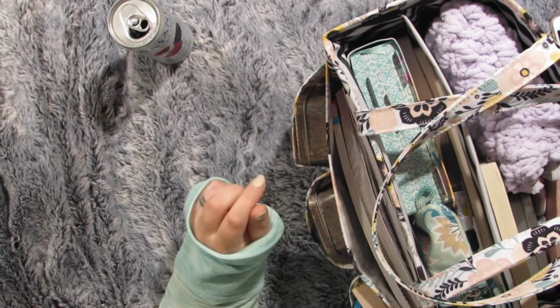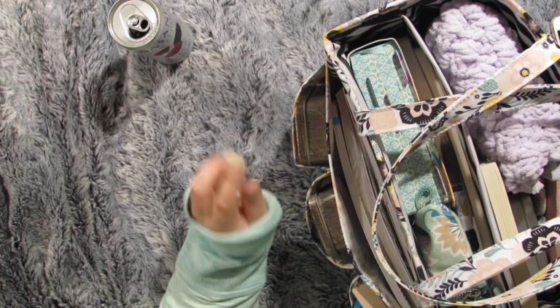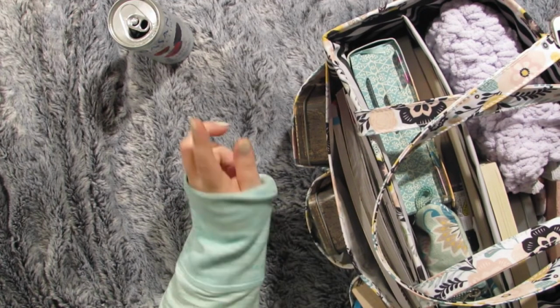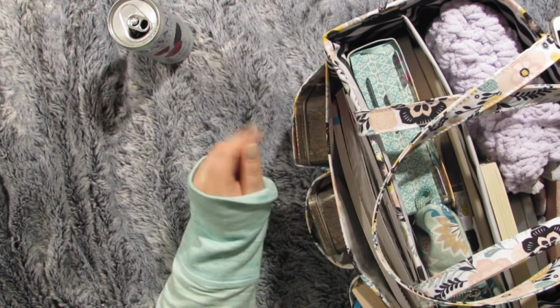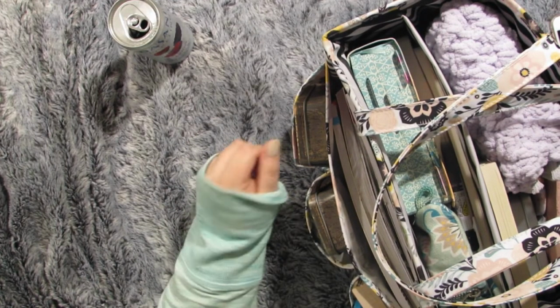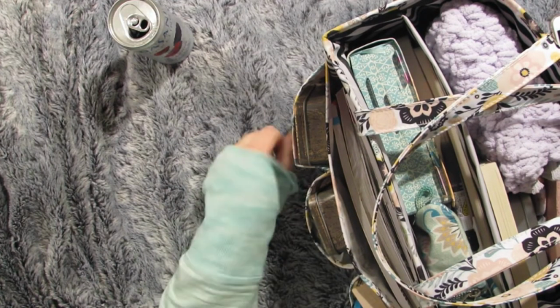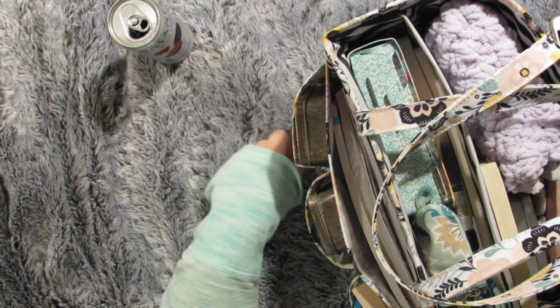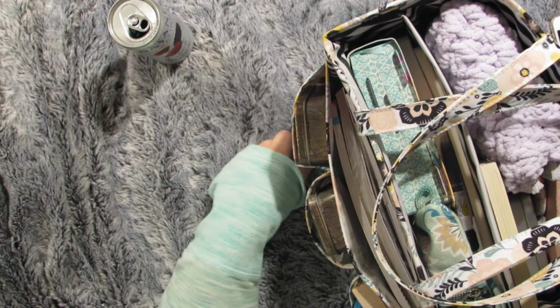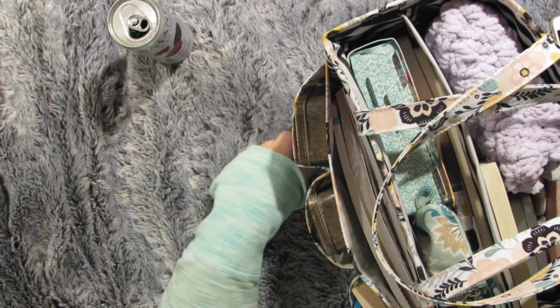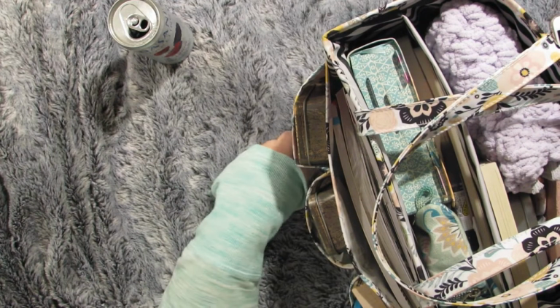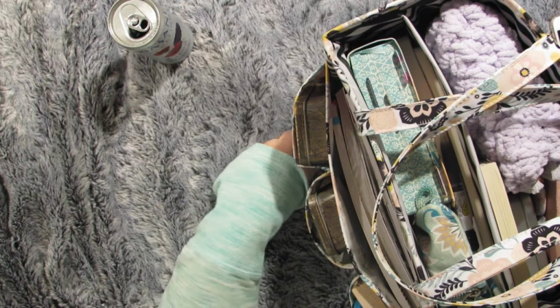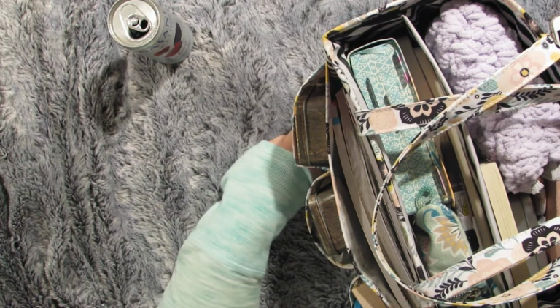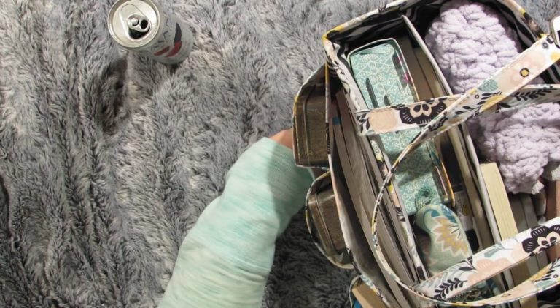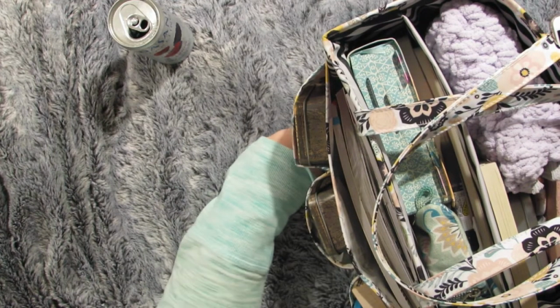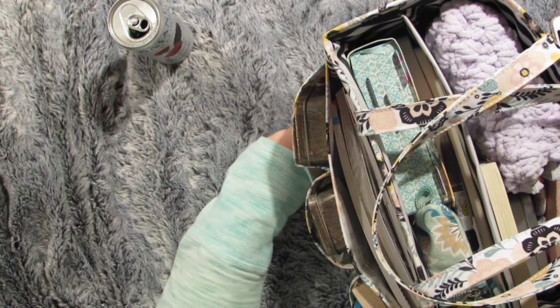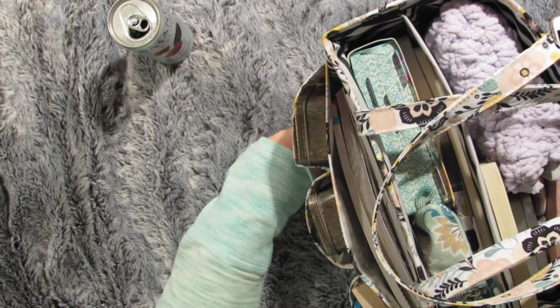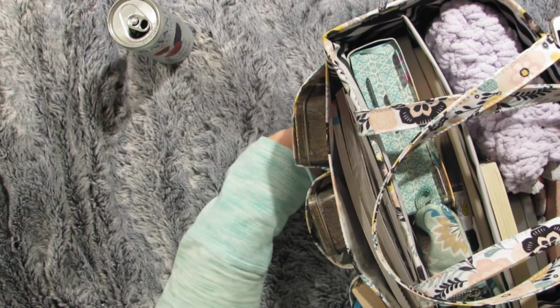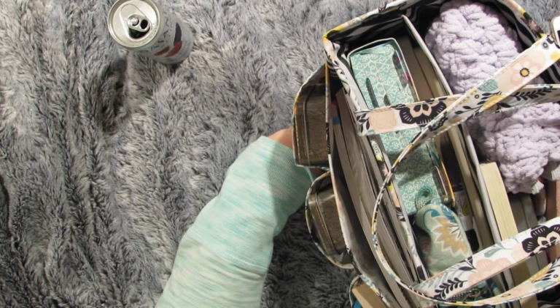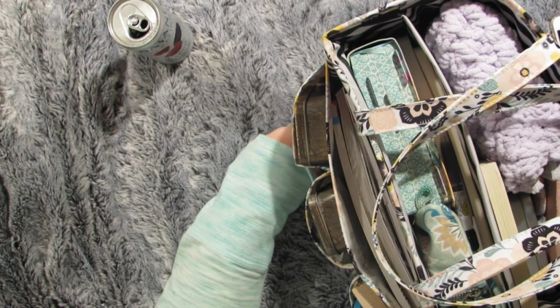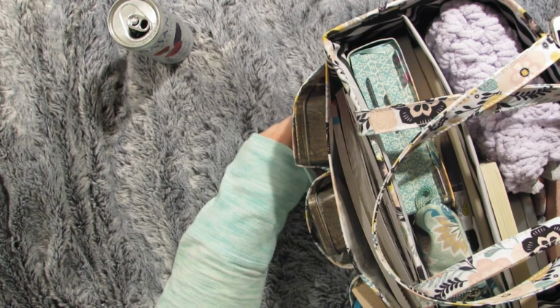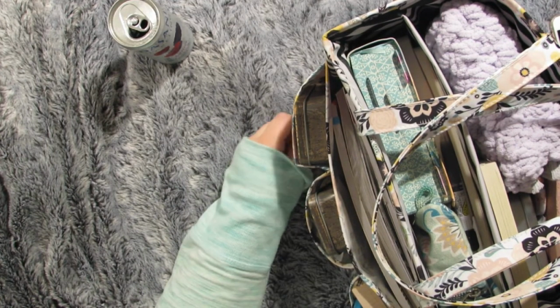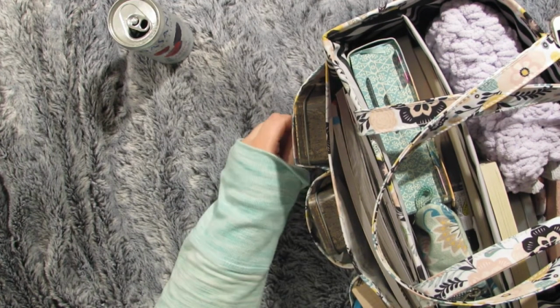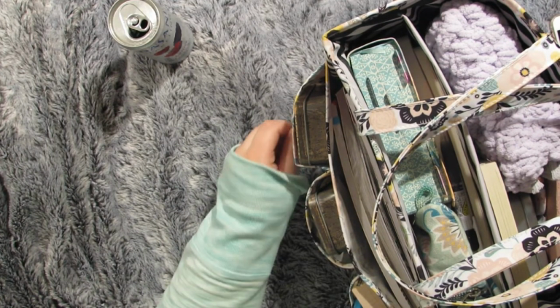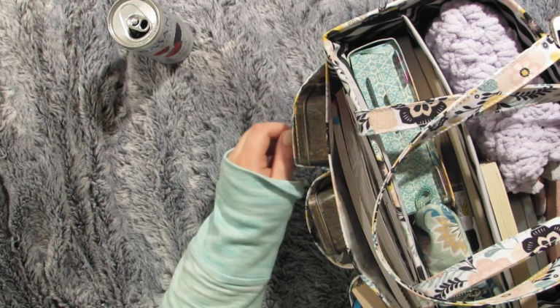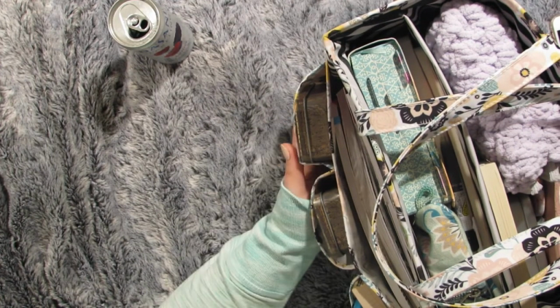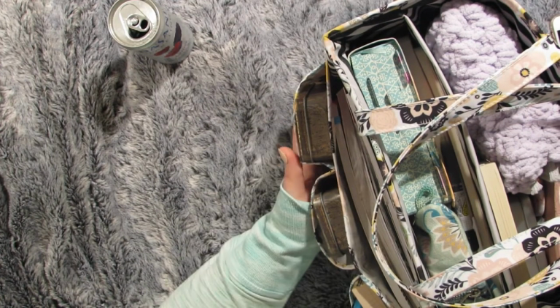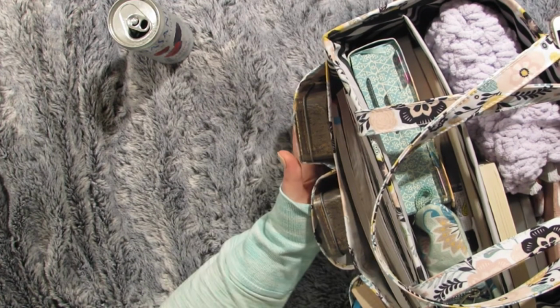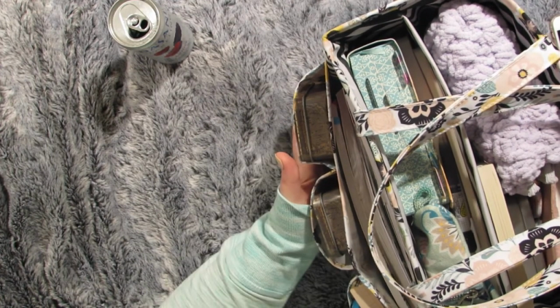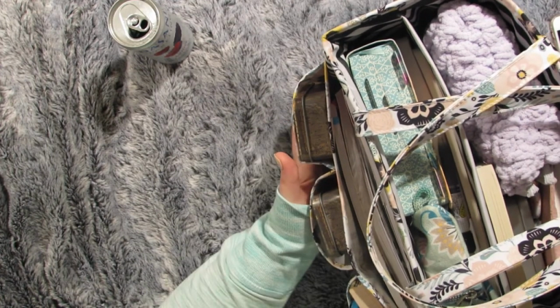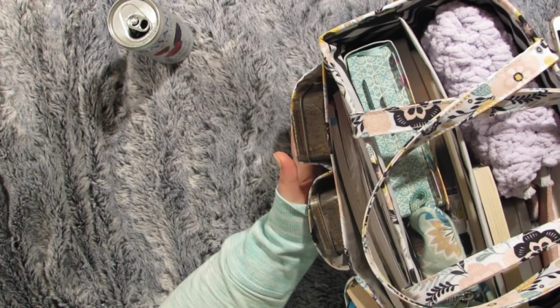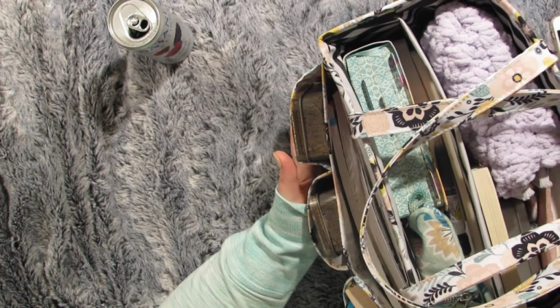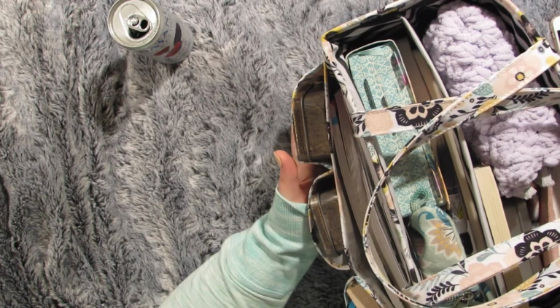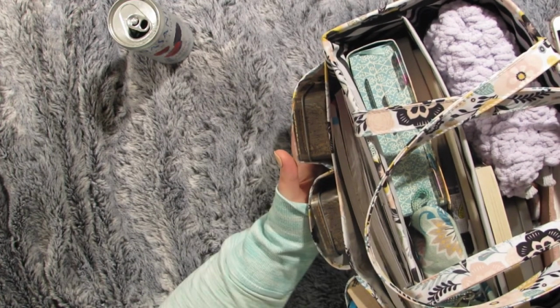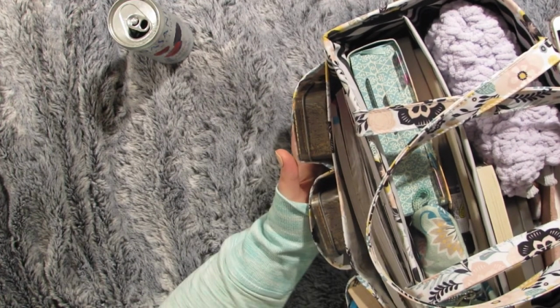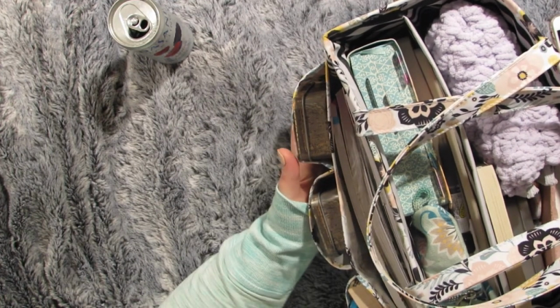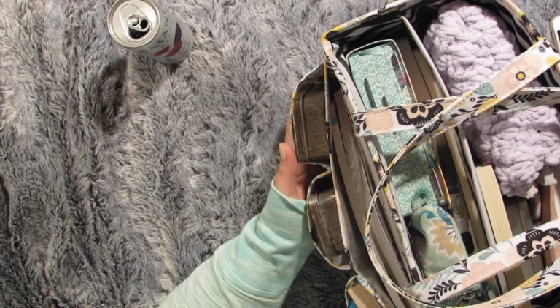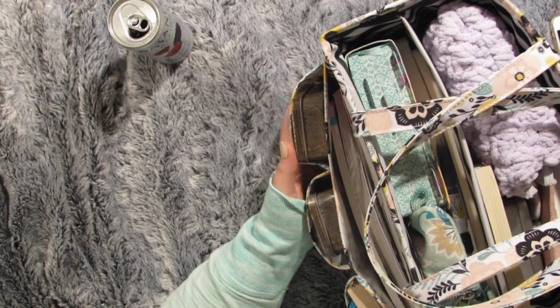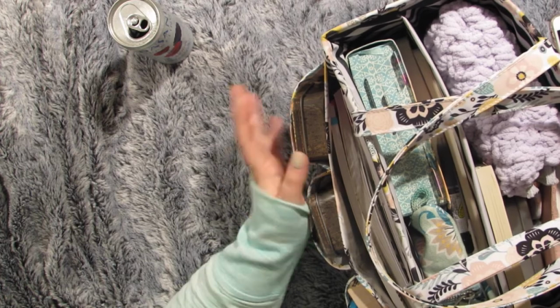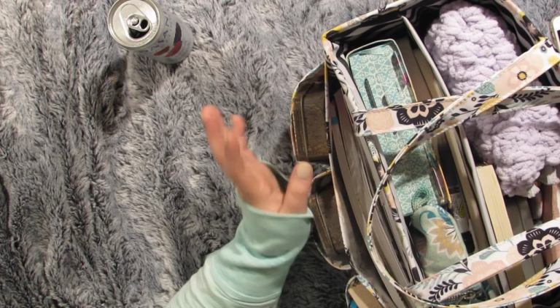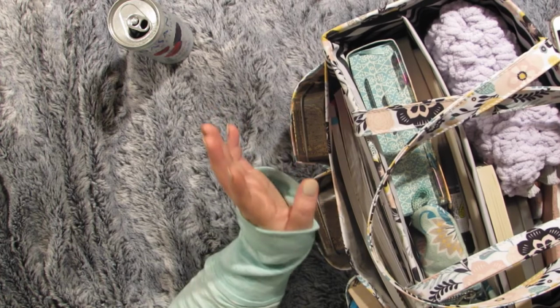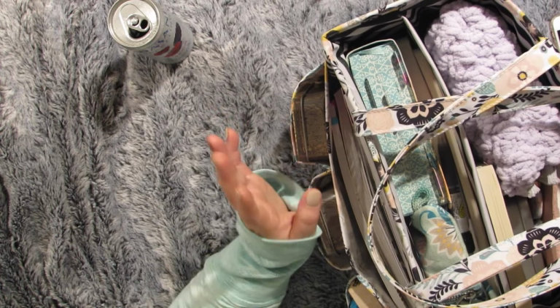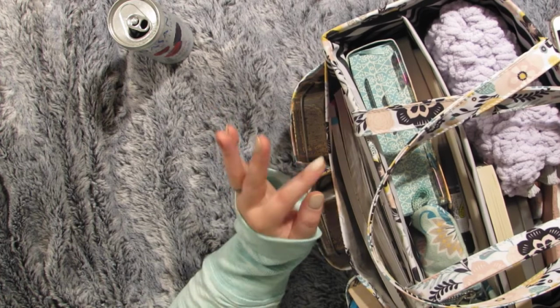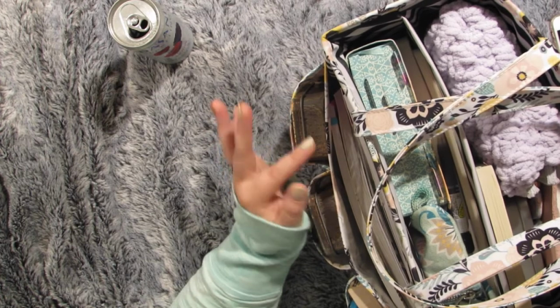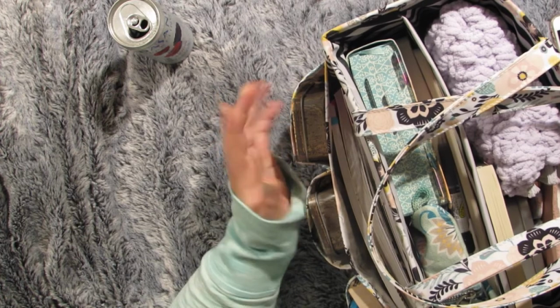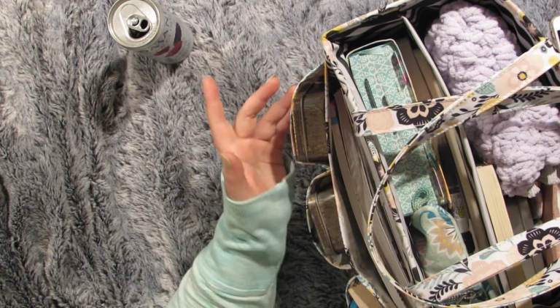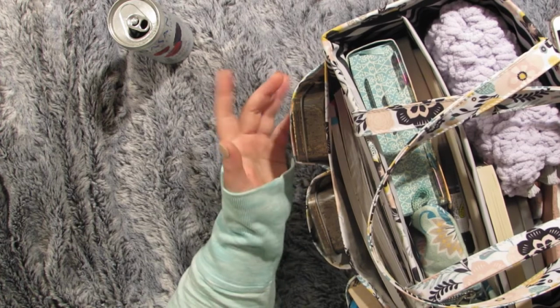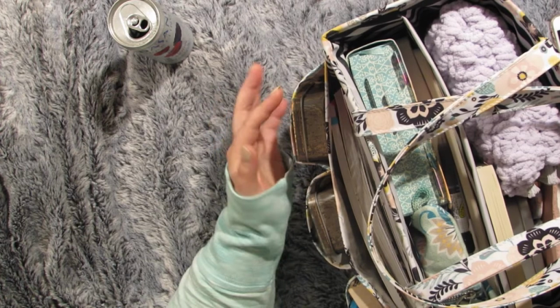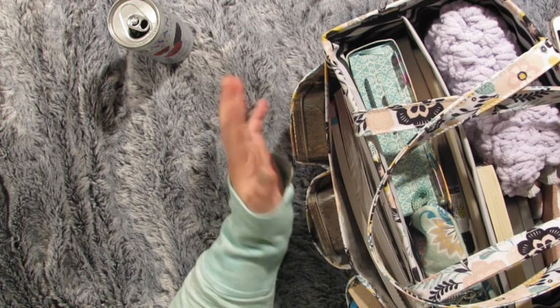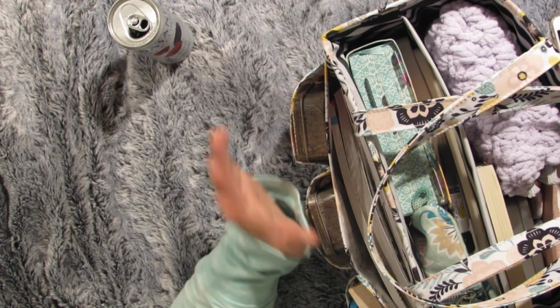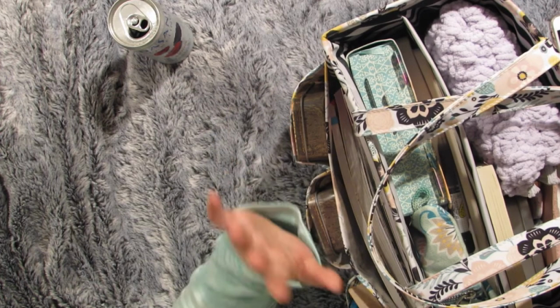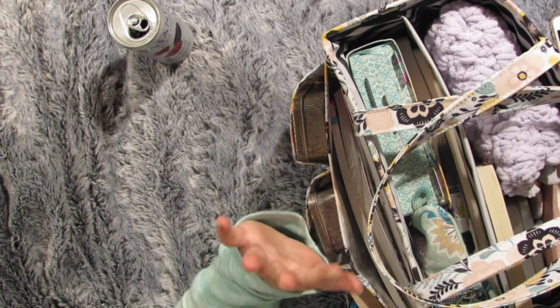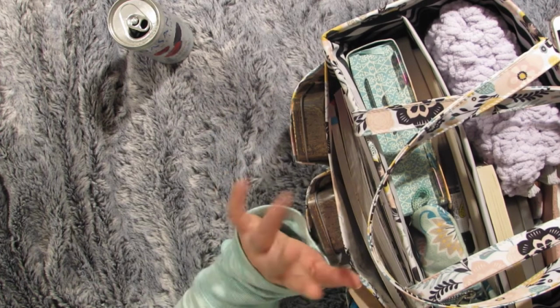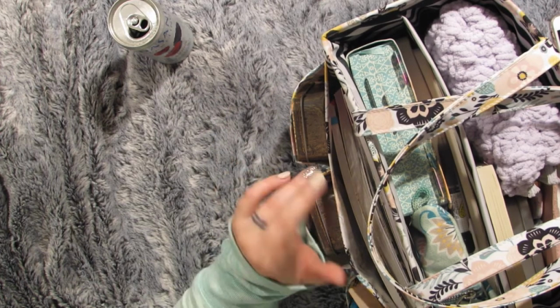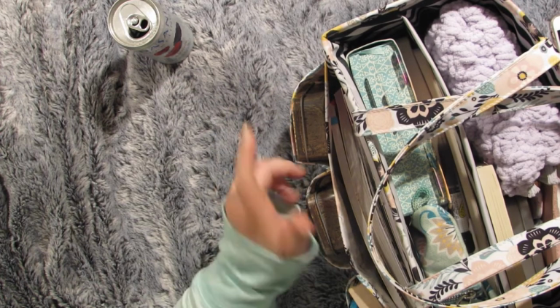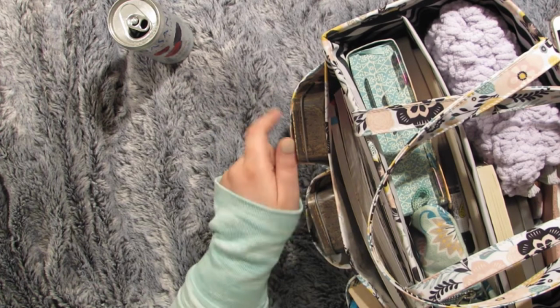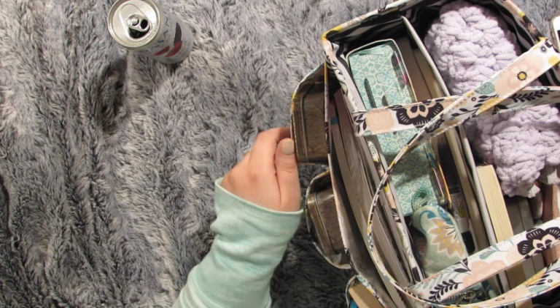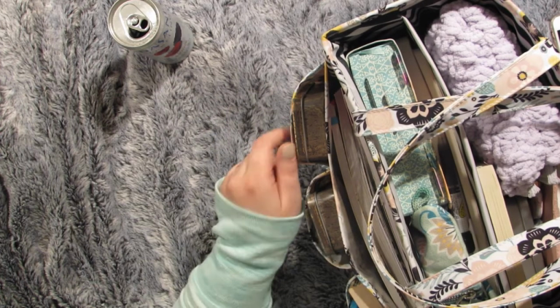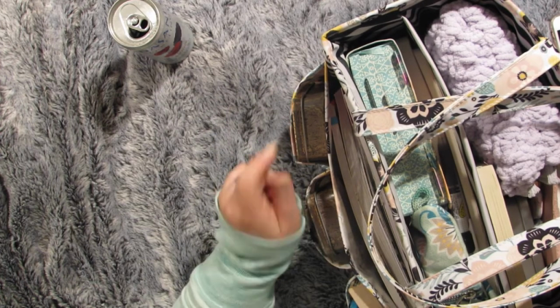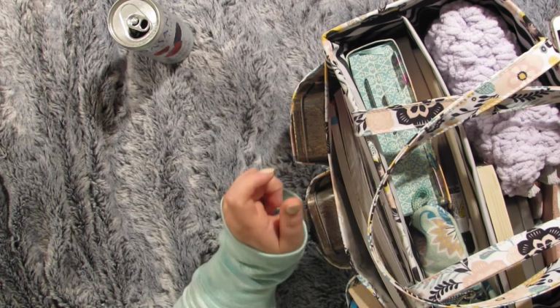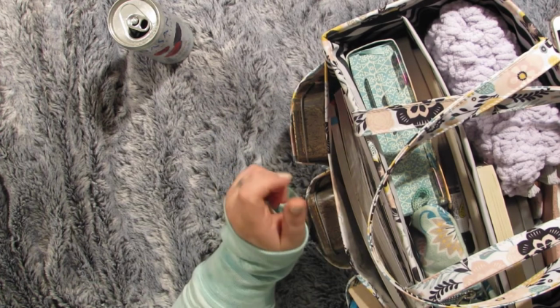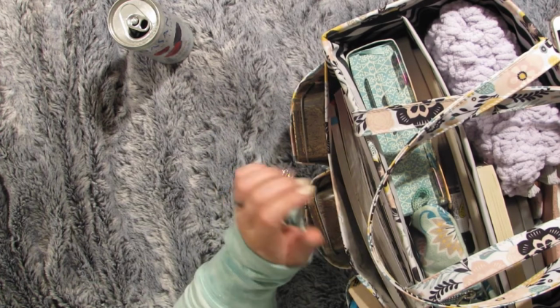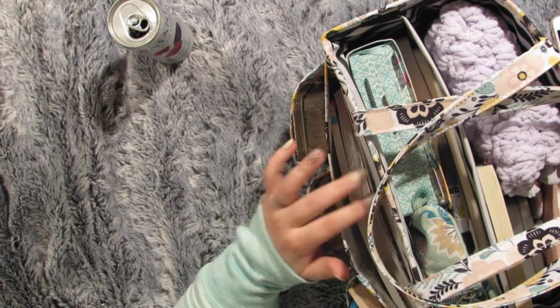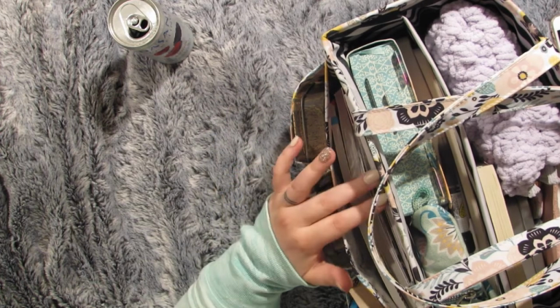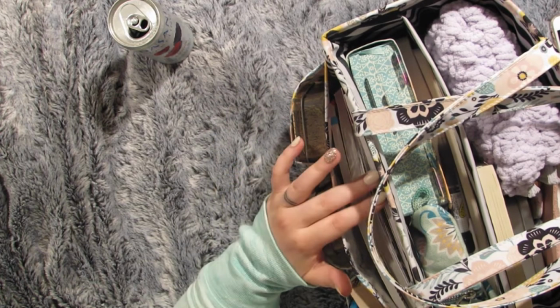Hey everyone, this is Bree from Doubles or Nothing. This is my church tote, Bible study tote.